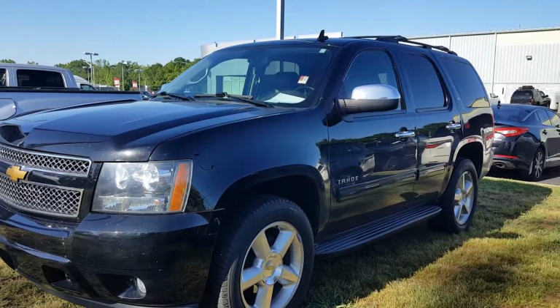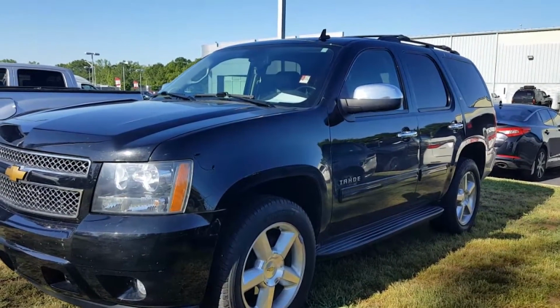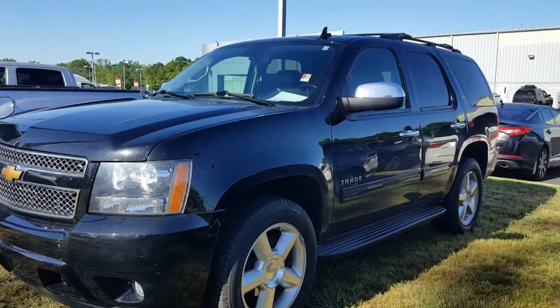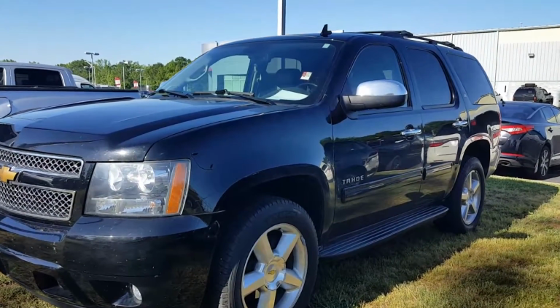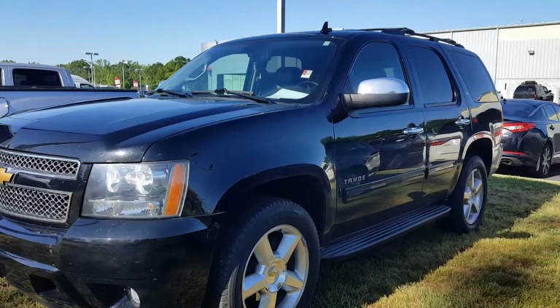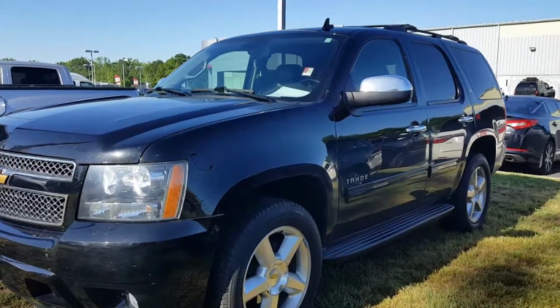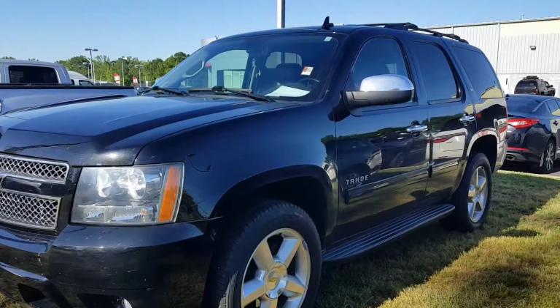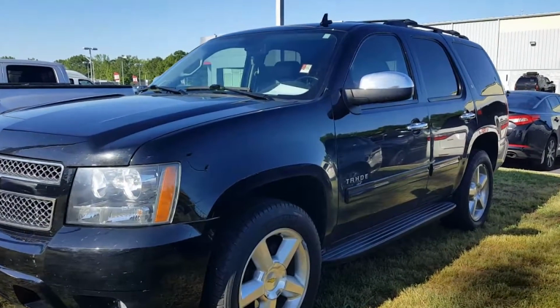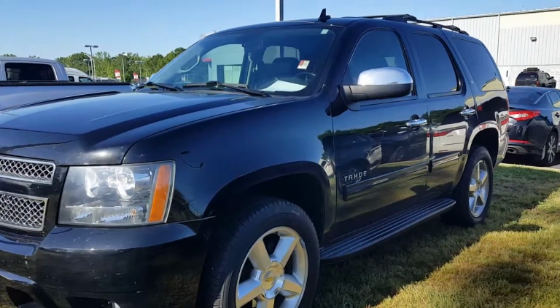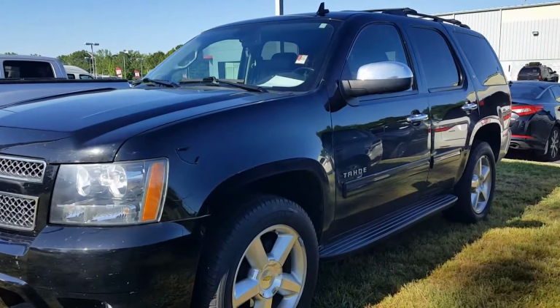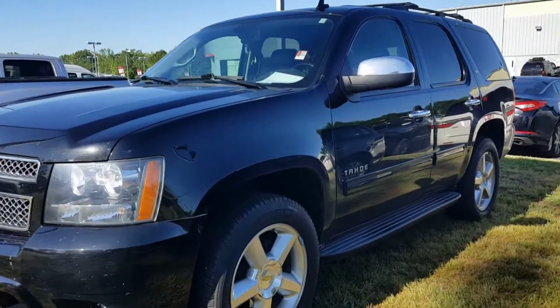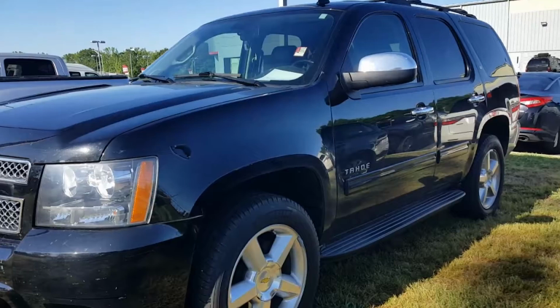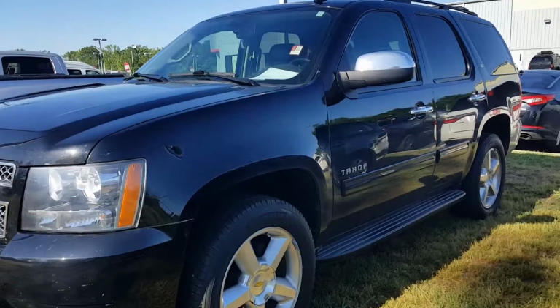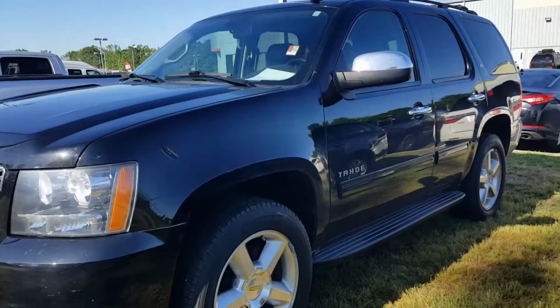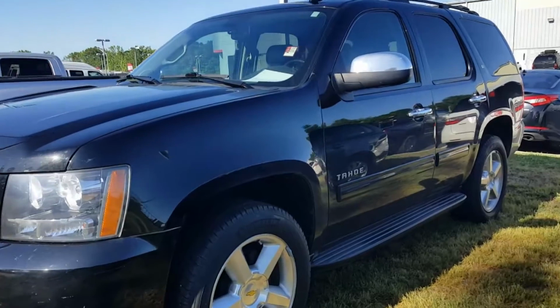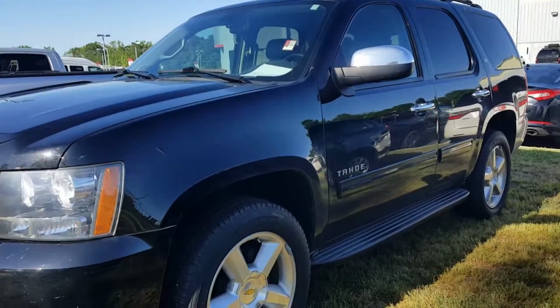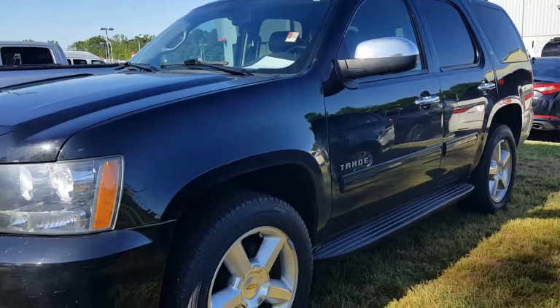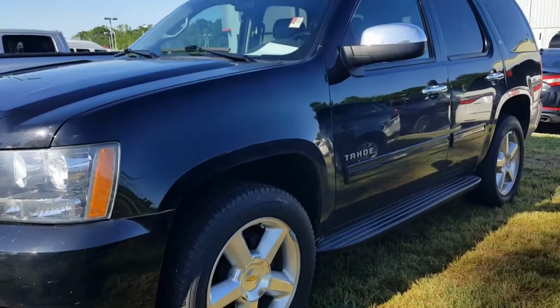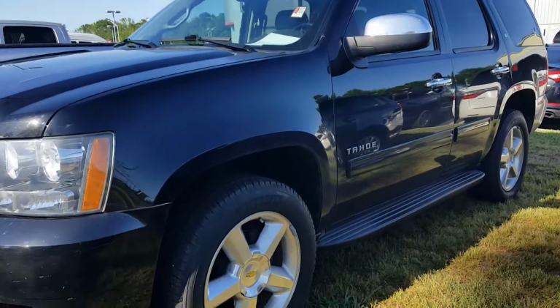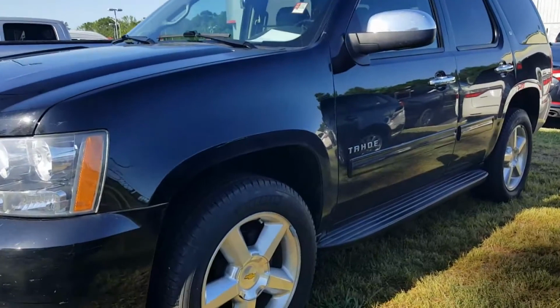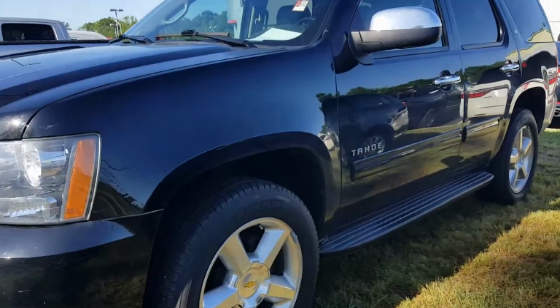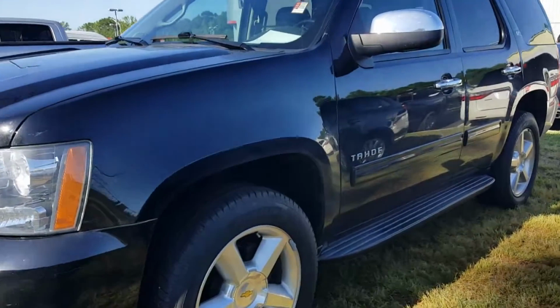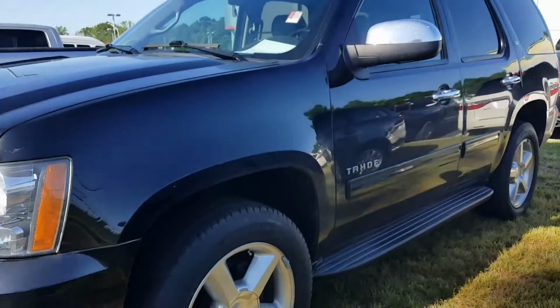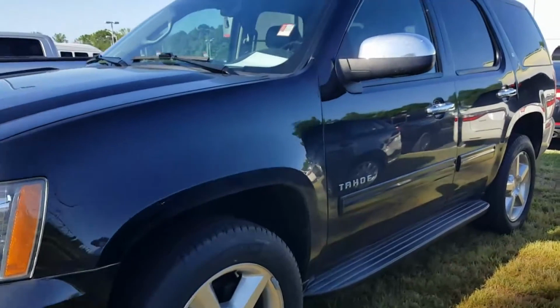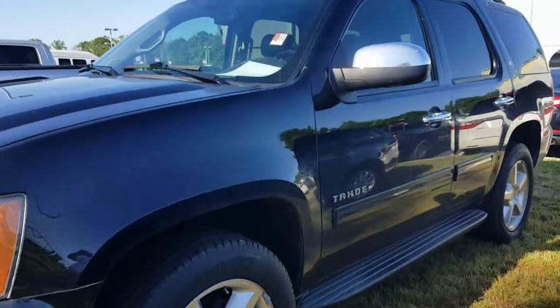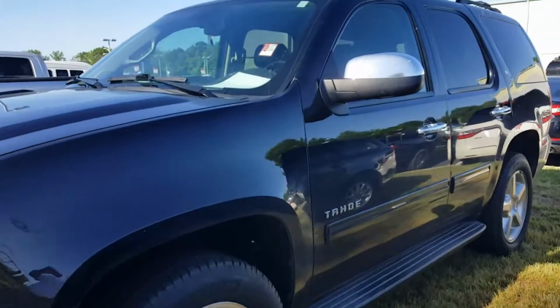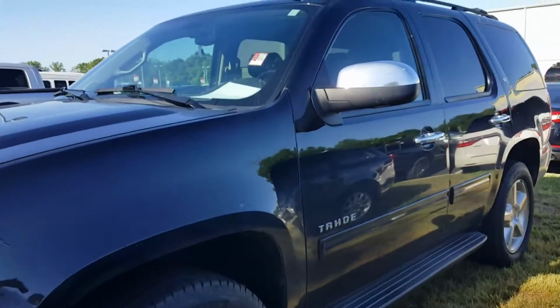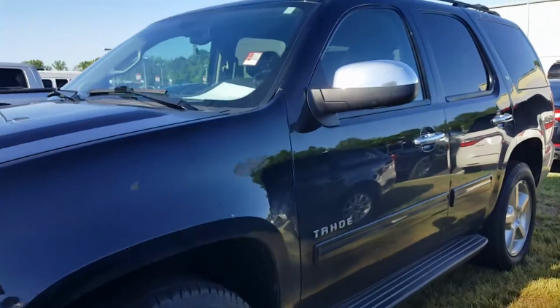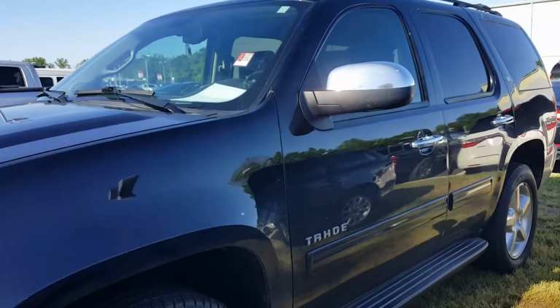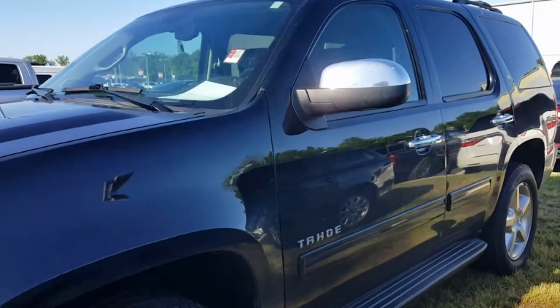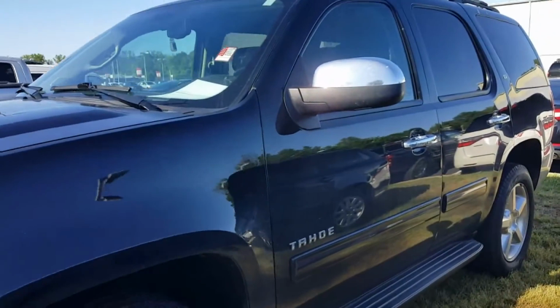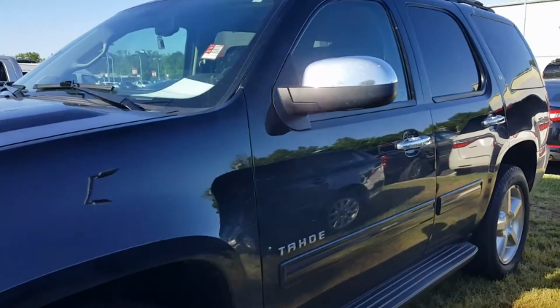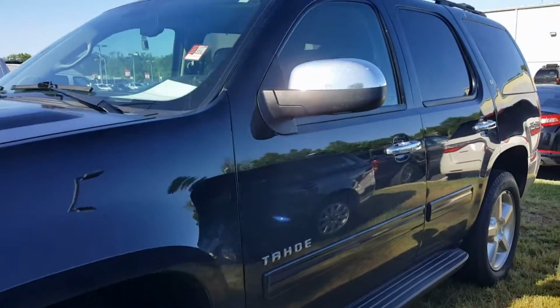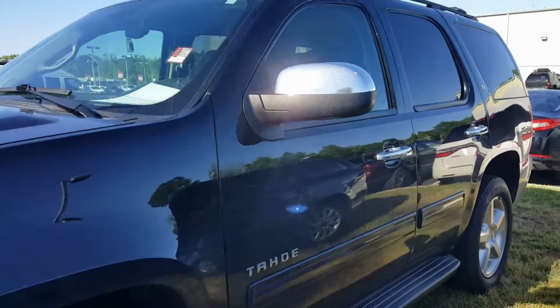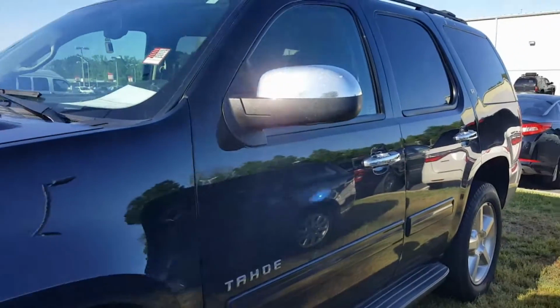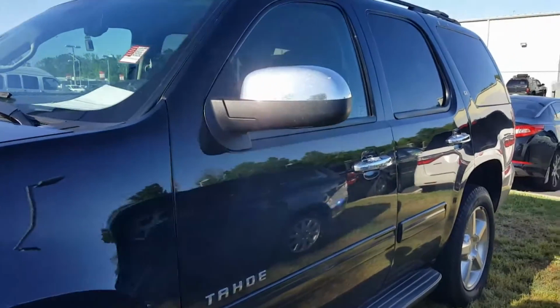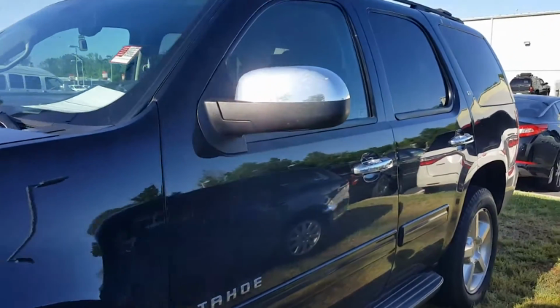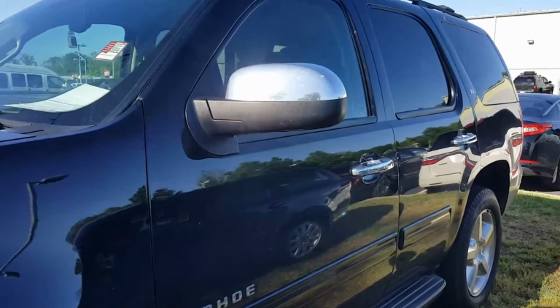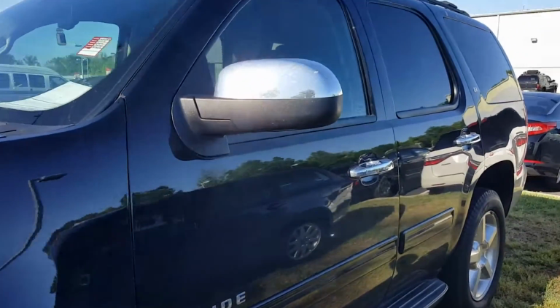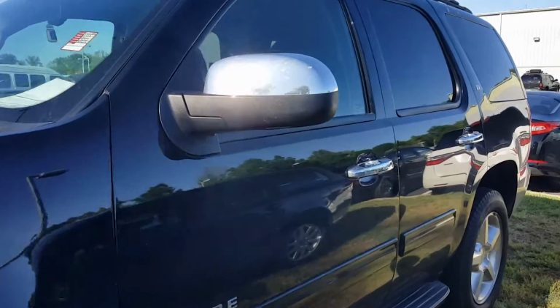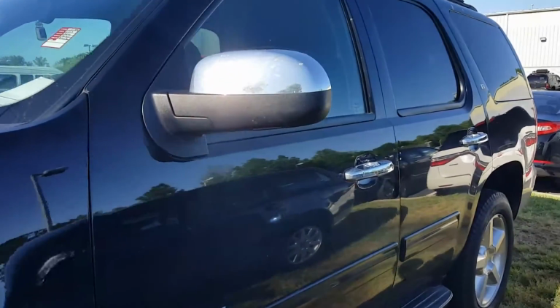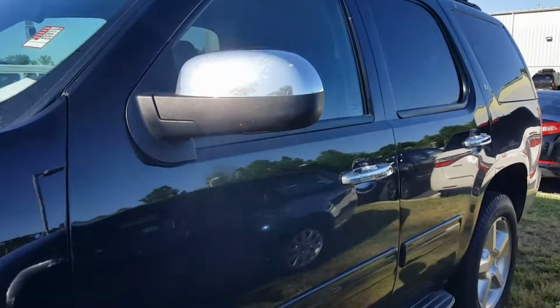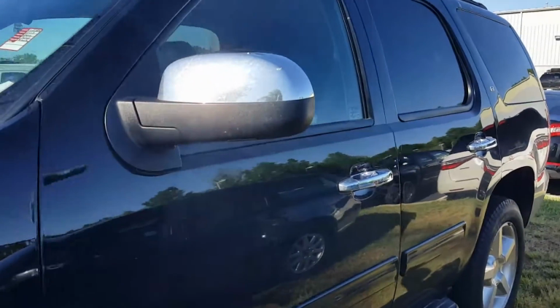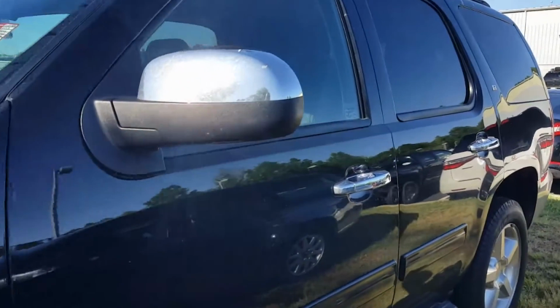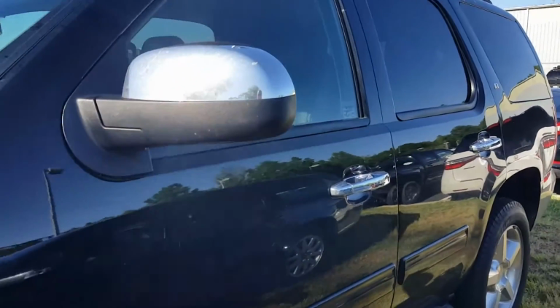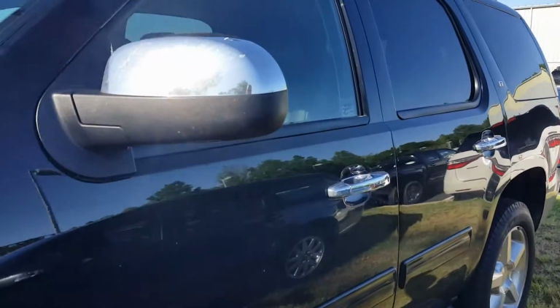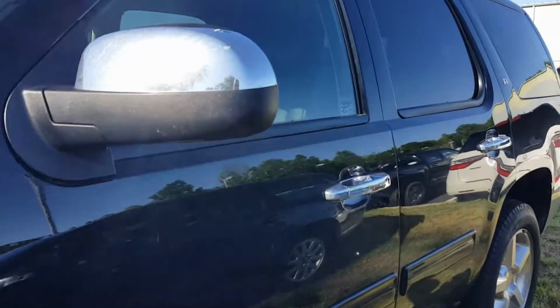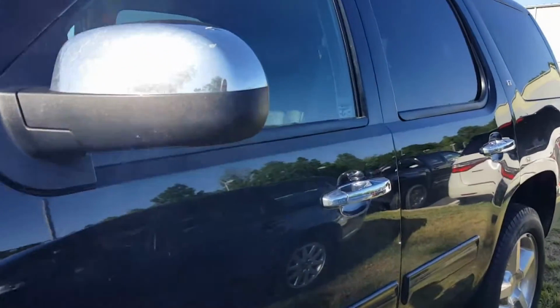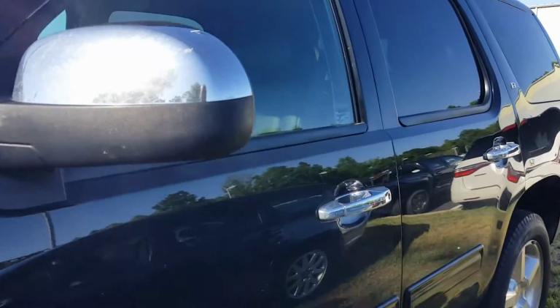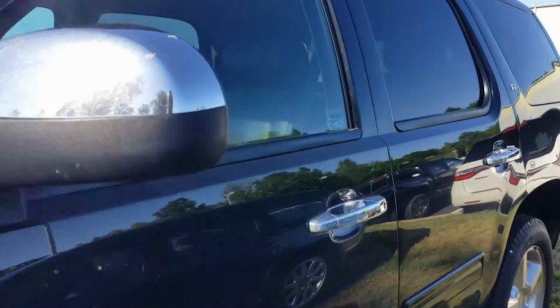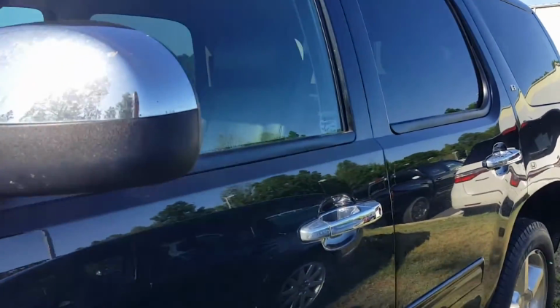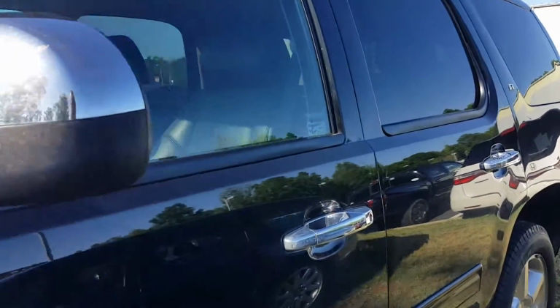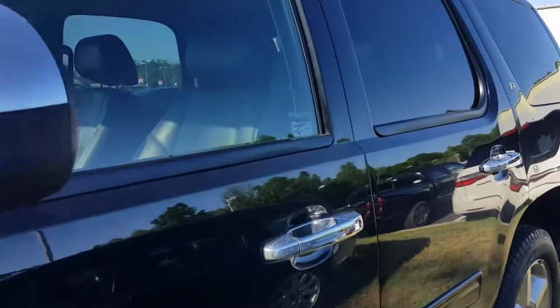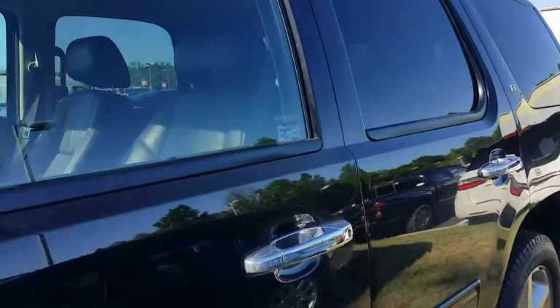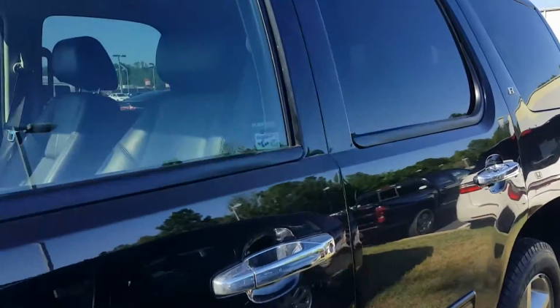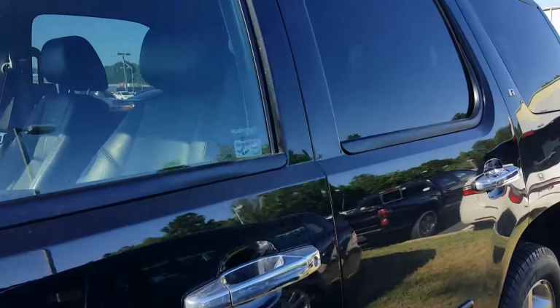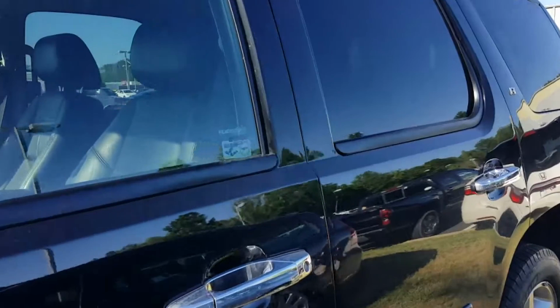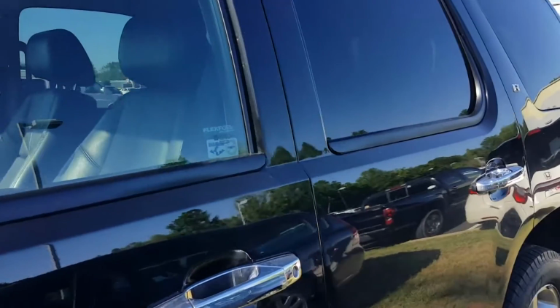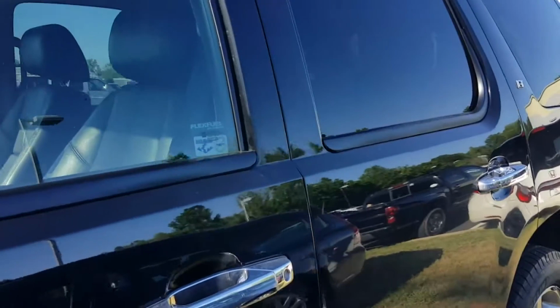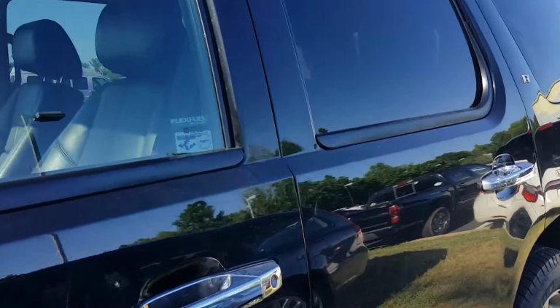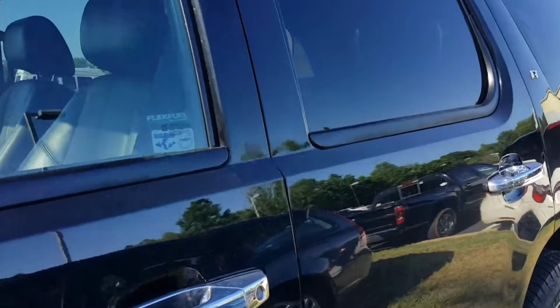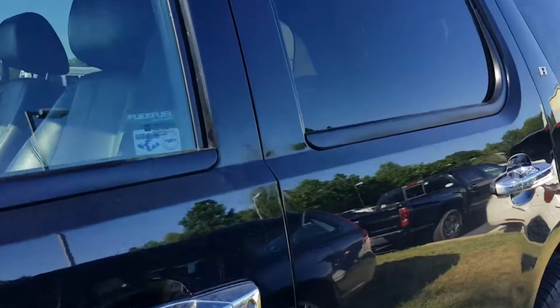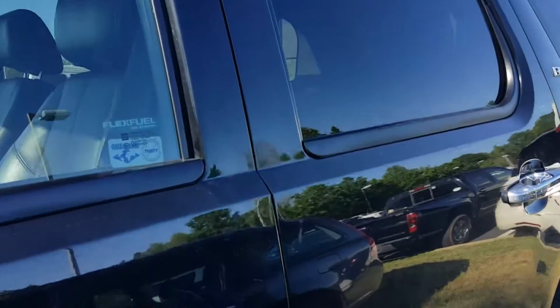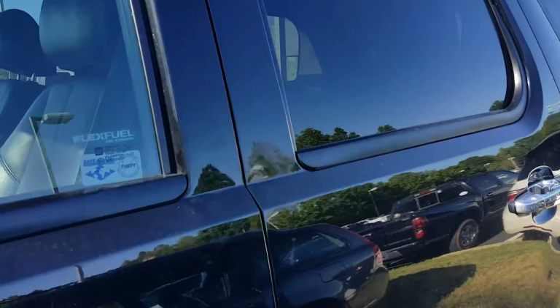You'll want to see this one in person. Notice the wheels — this is black. Black leather interior, rear view camera.